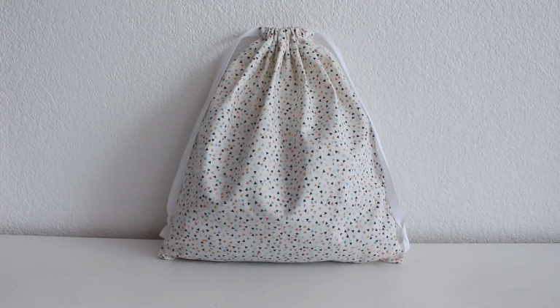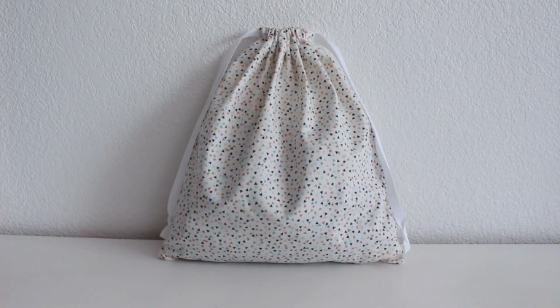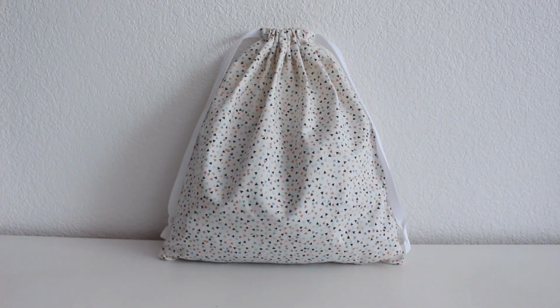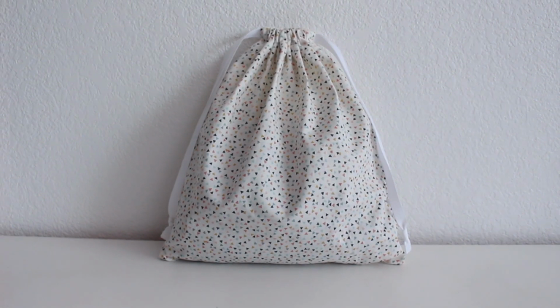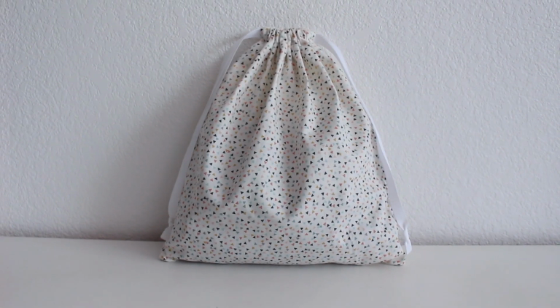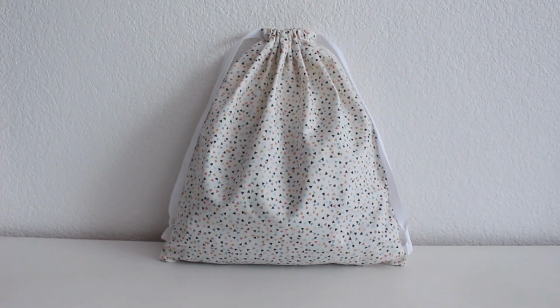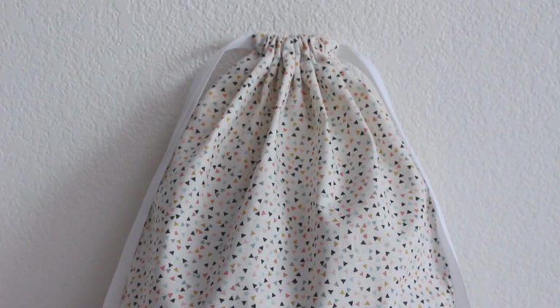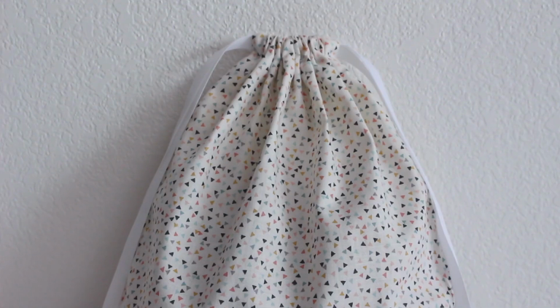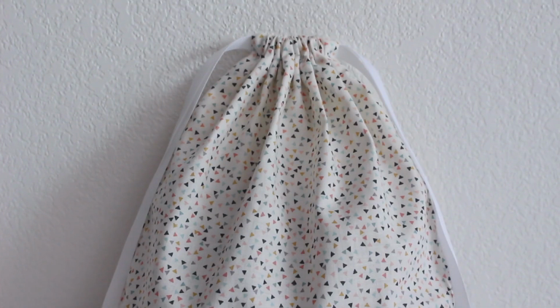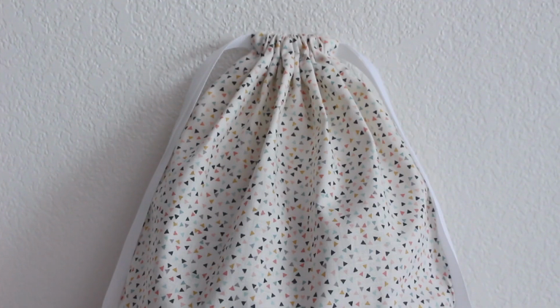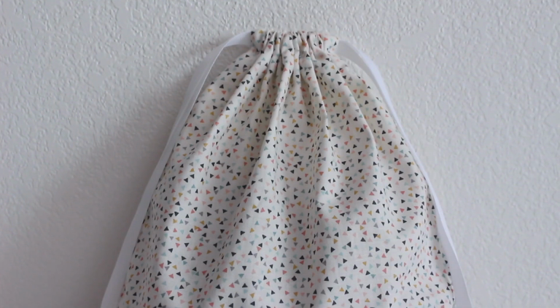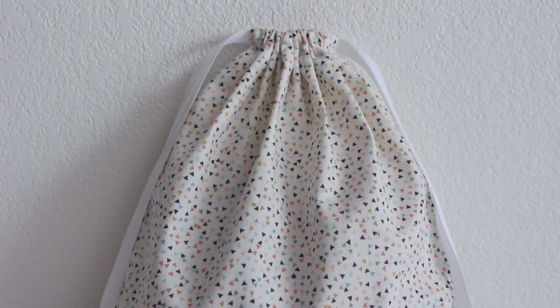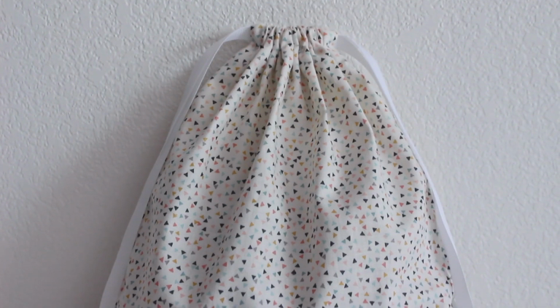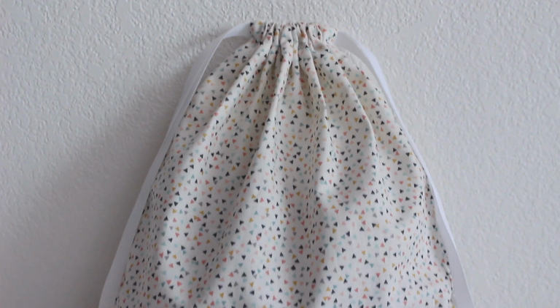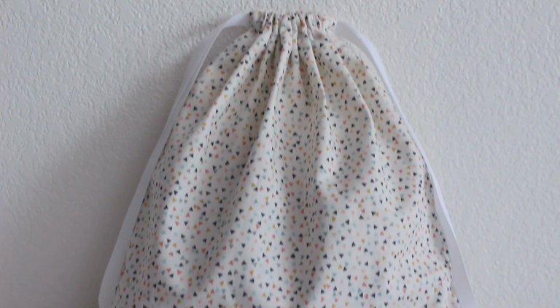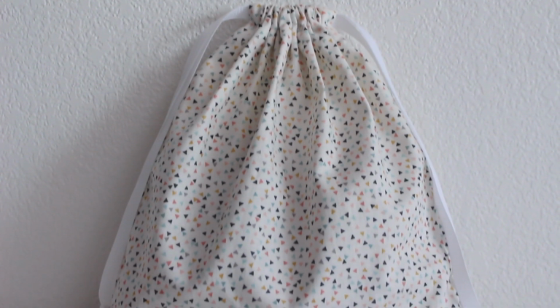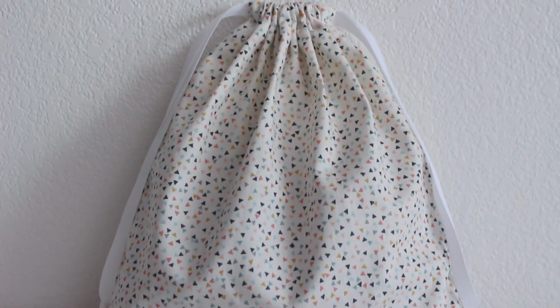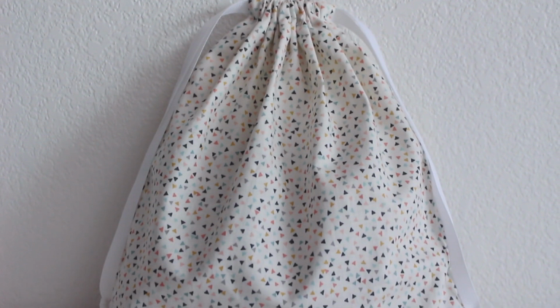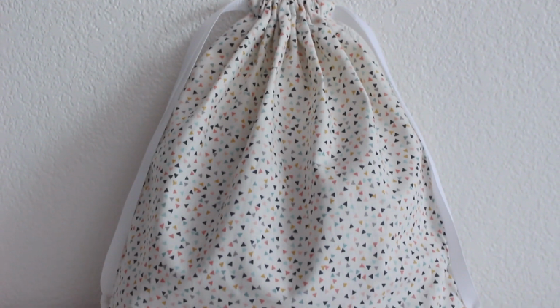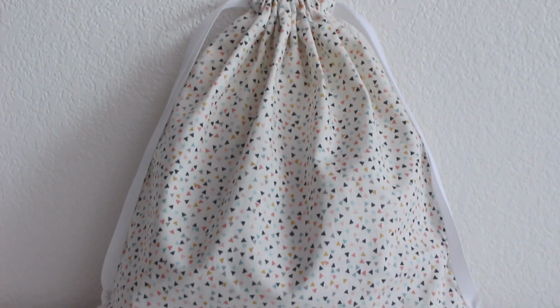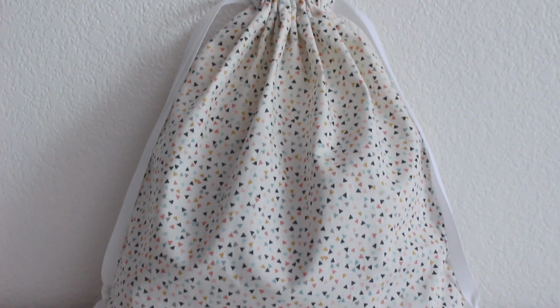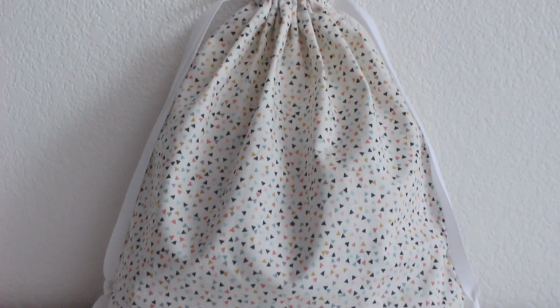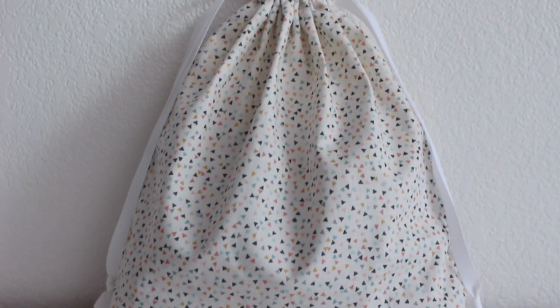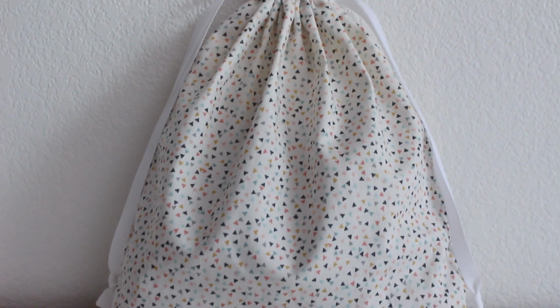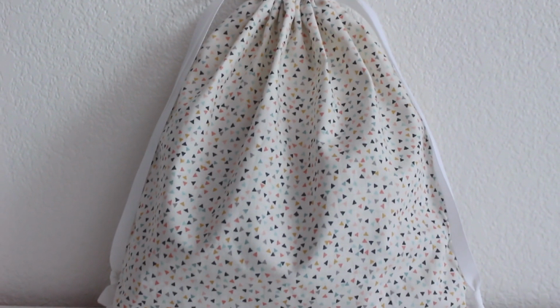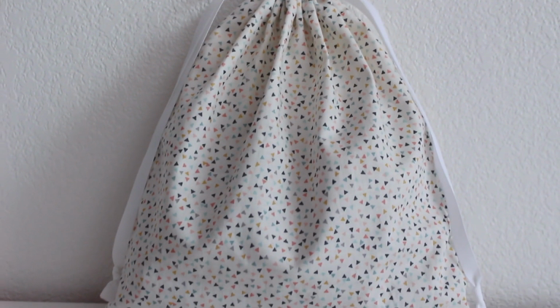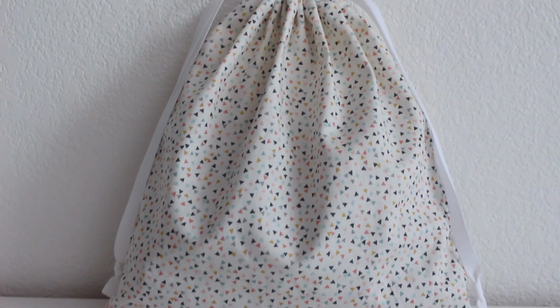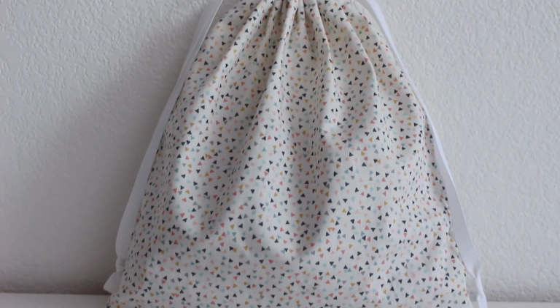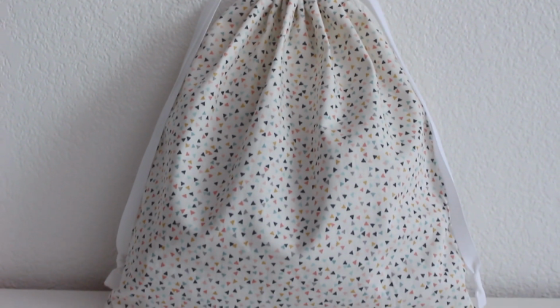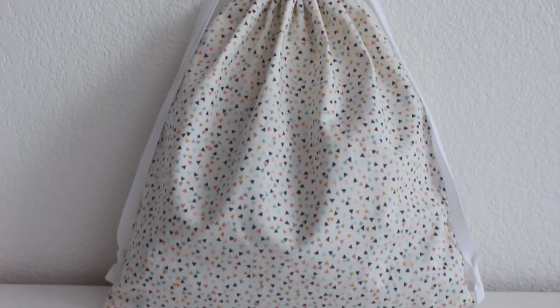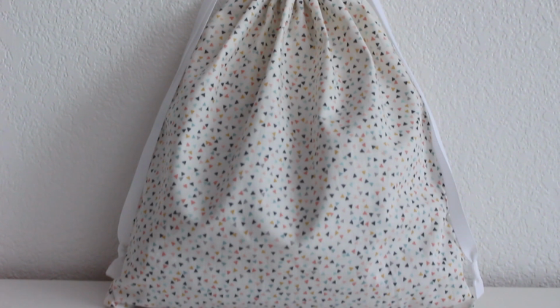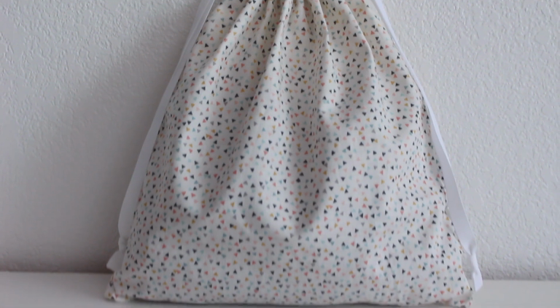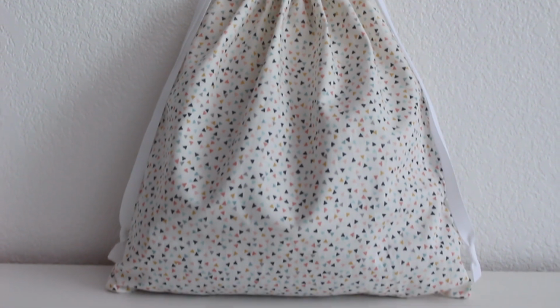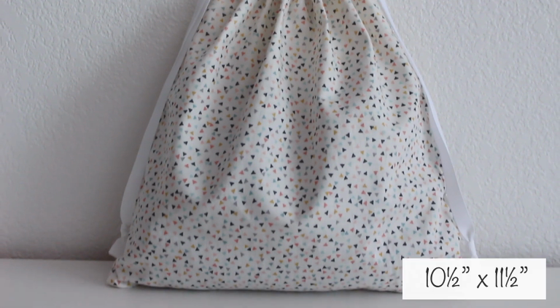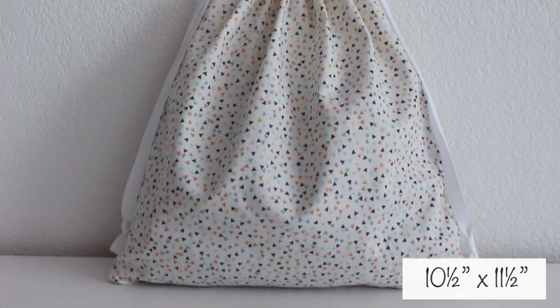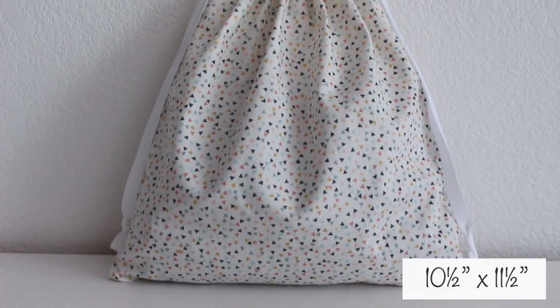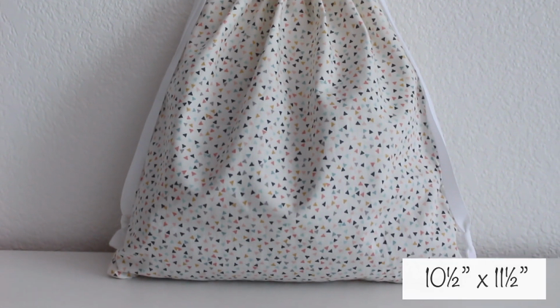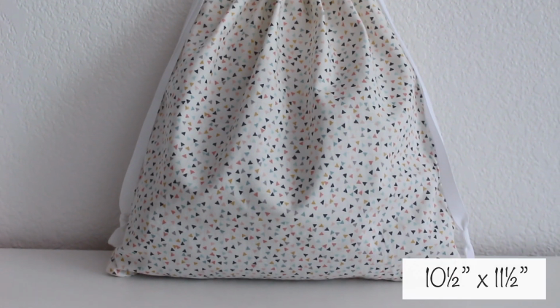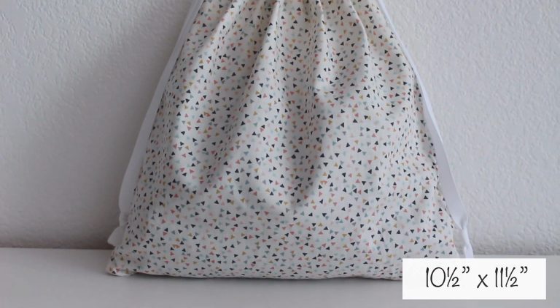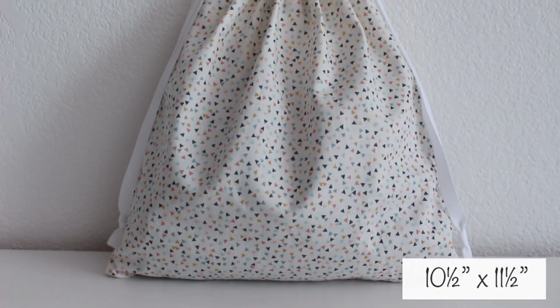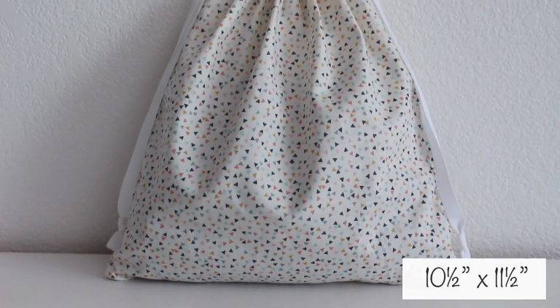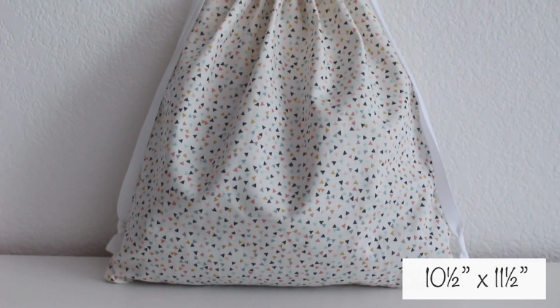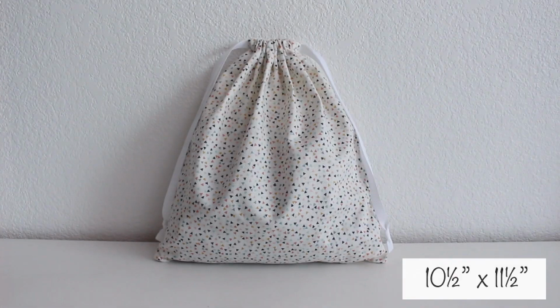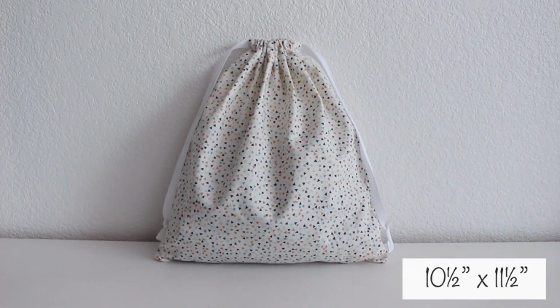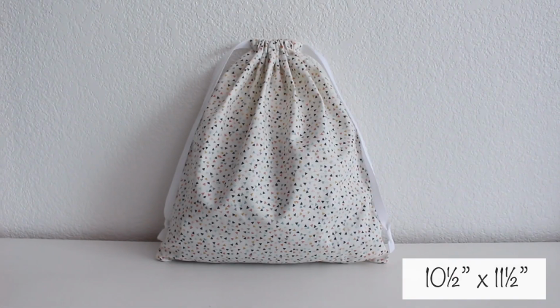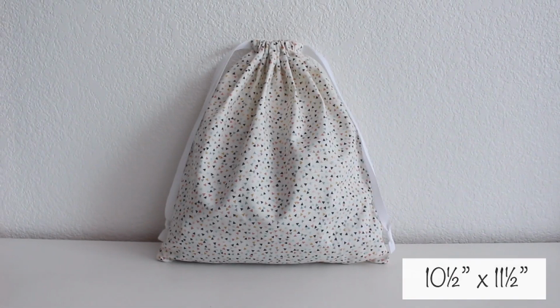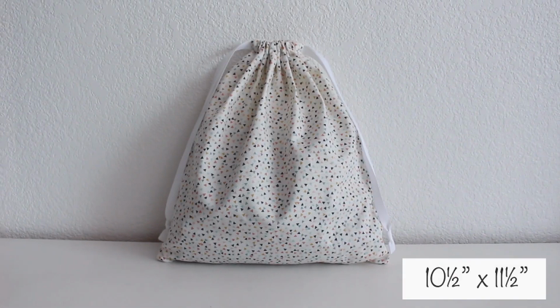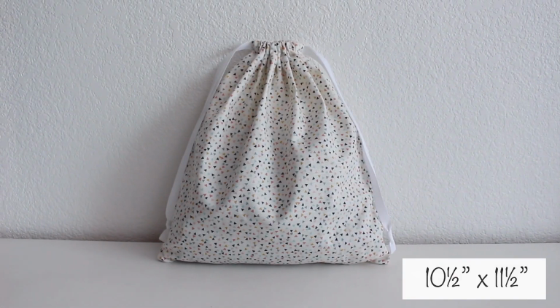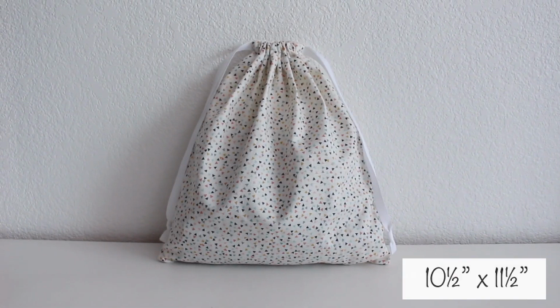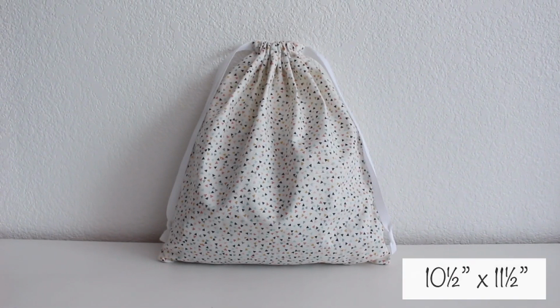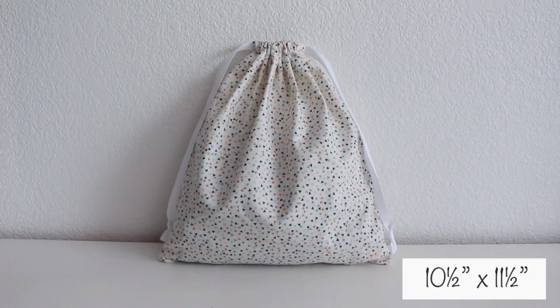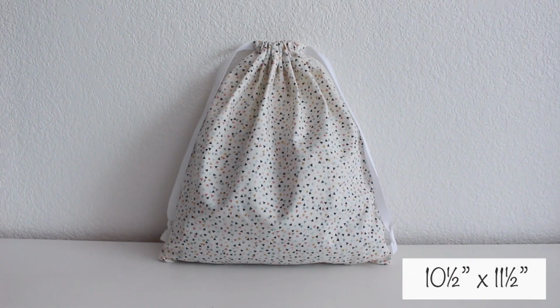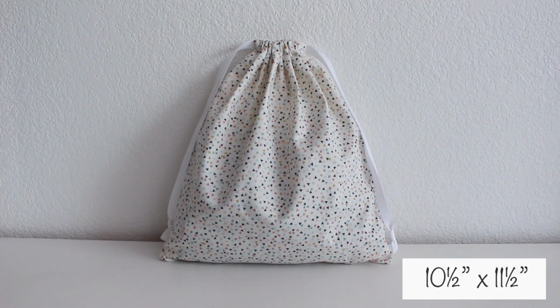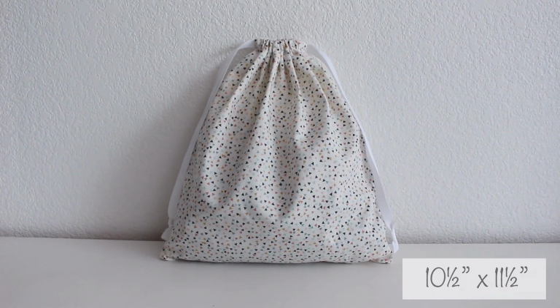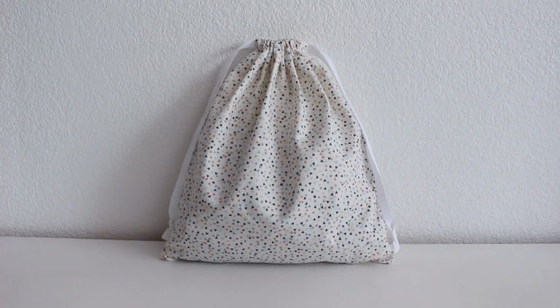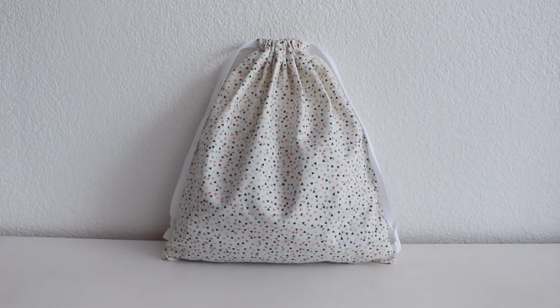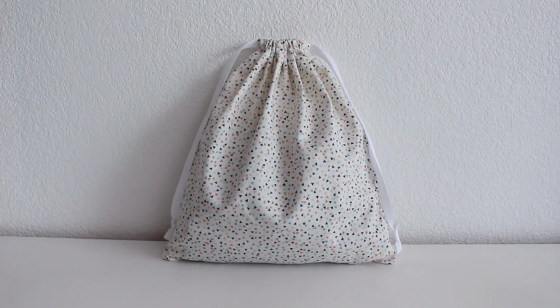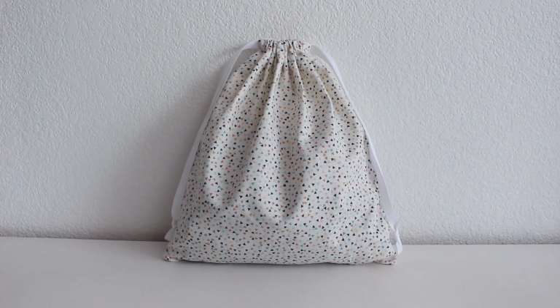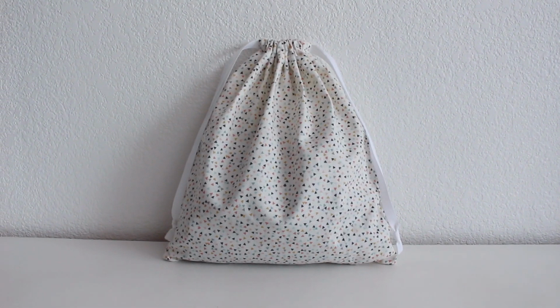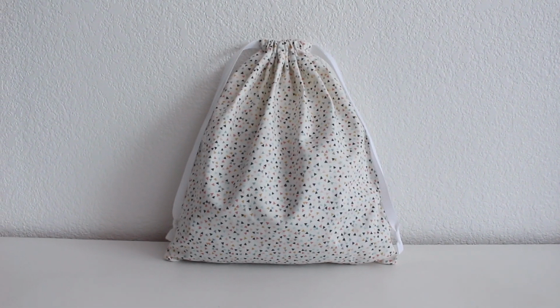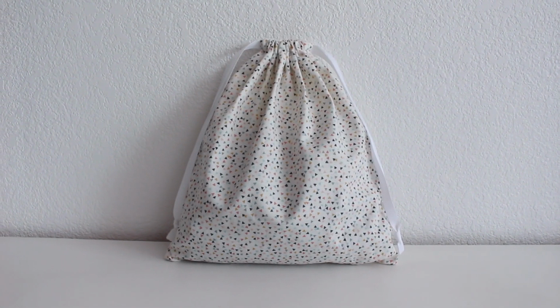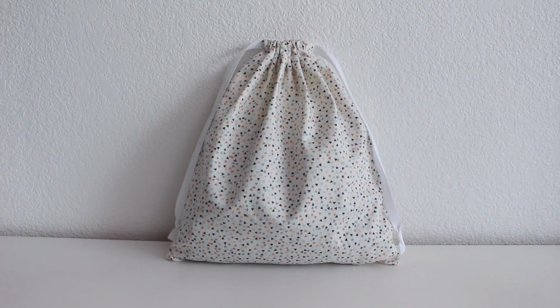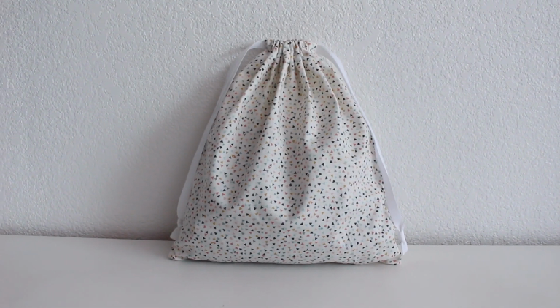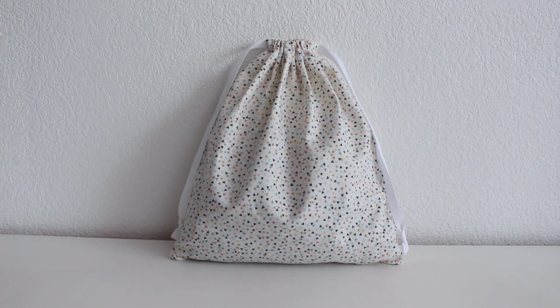Hey guys, I made a drawstring pouch bag. It ended up being about 10.5 x 11.5, and here's what I did.